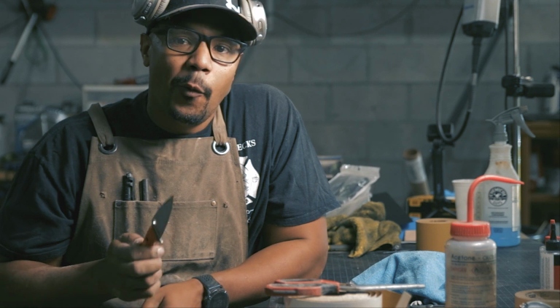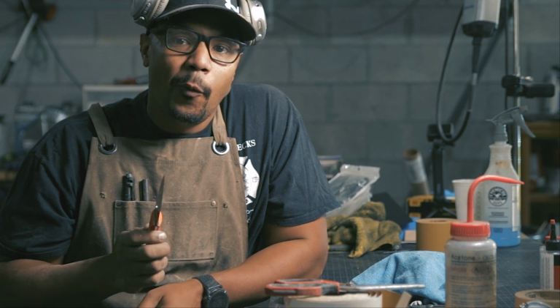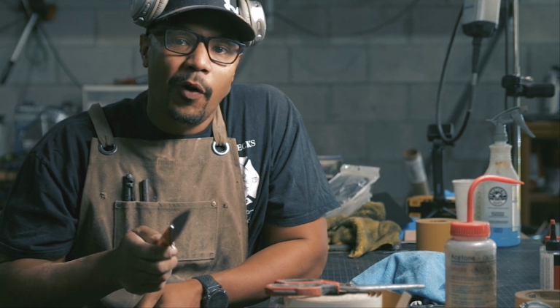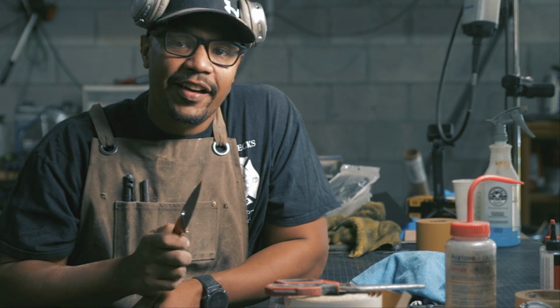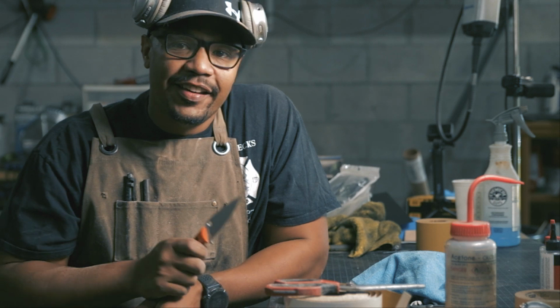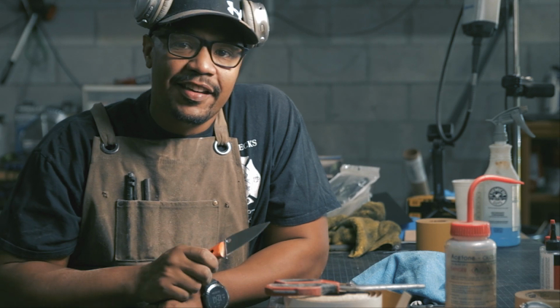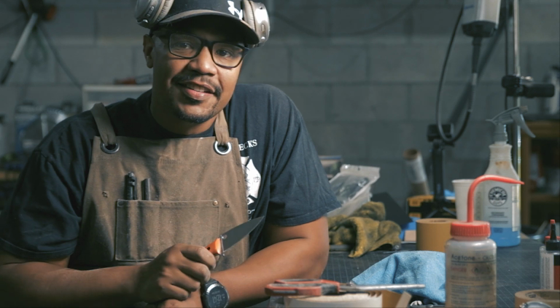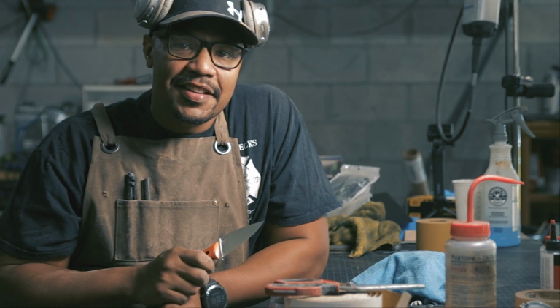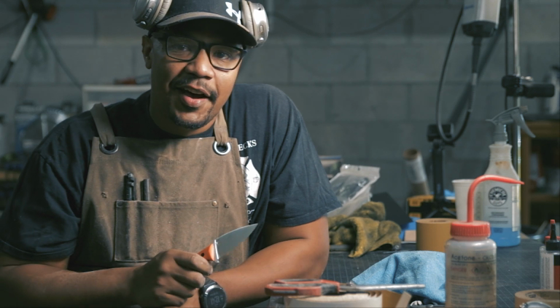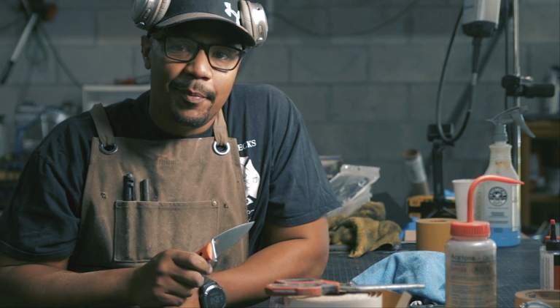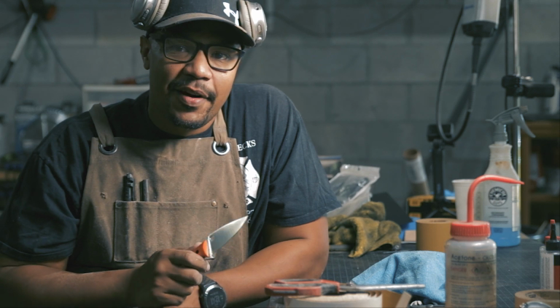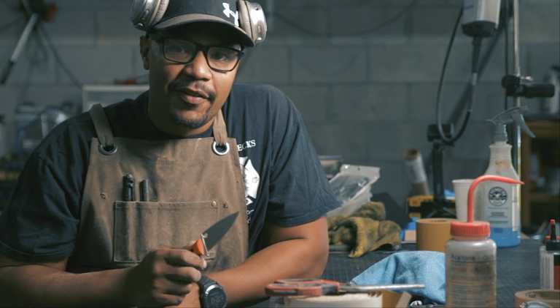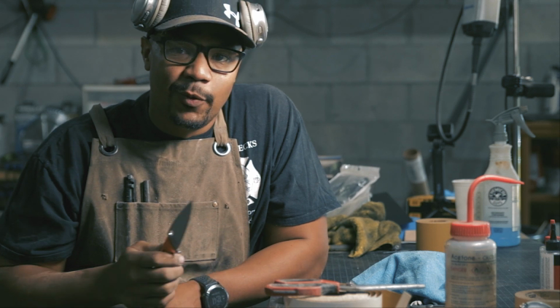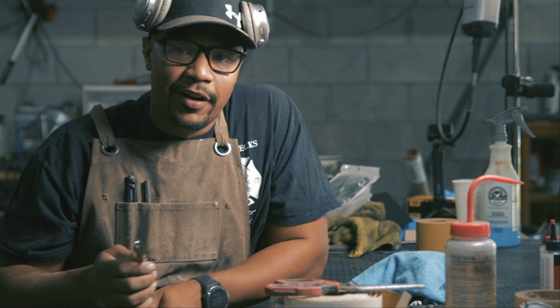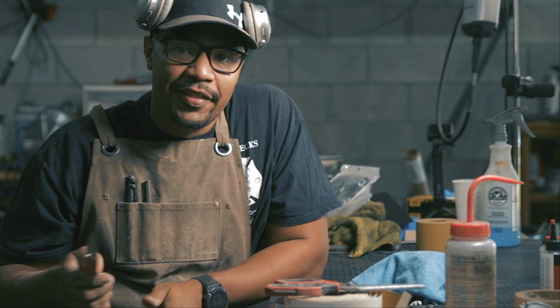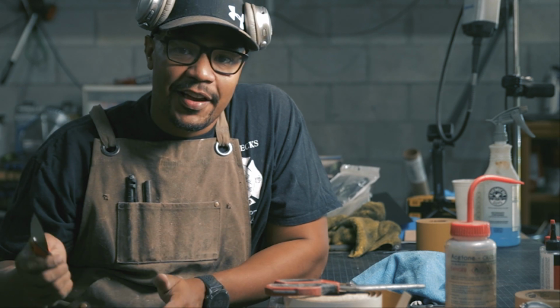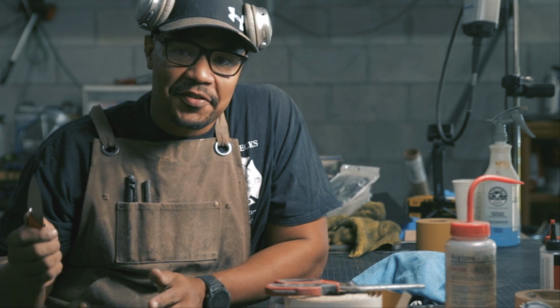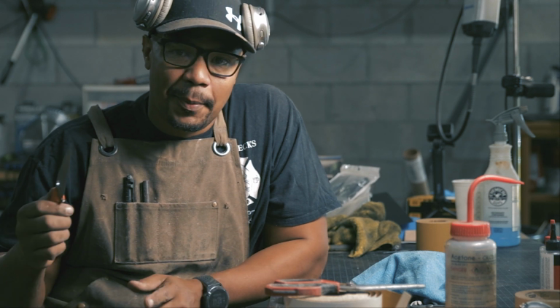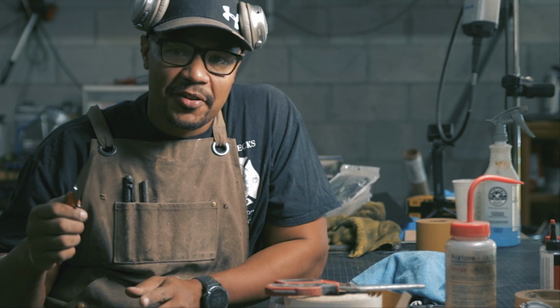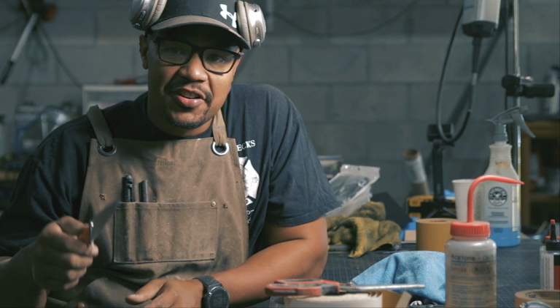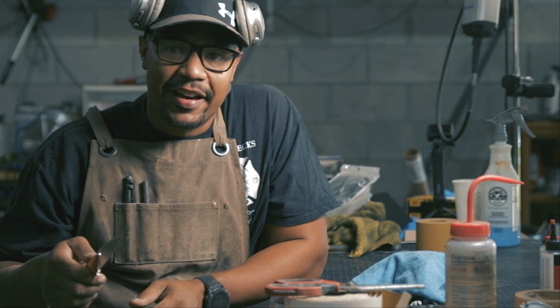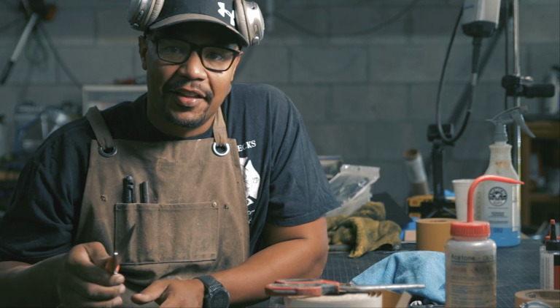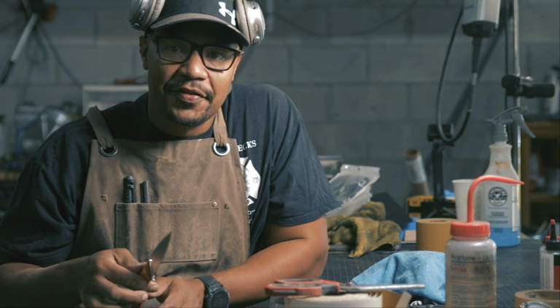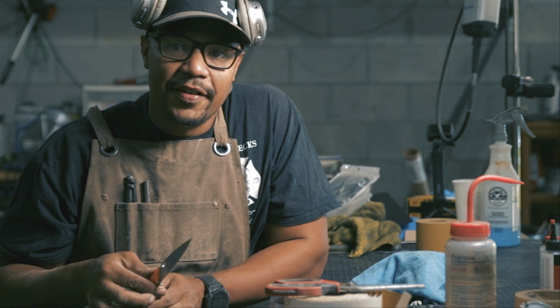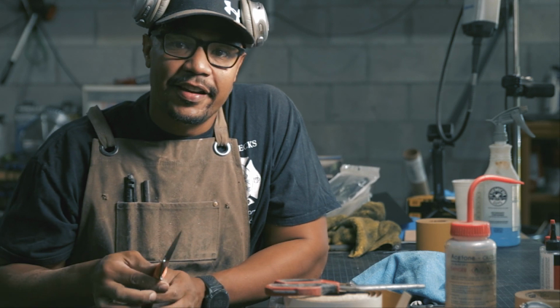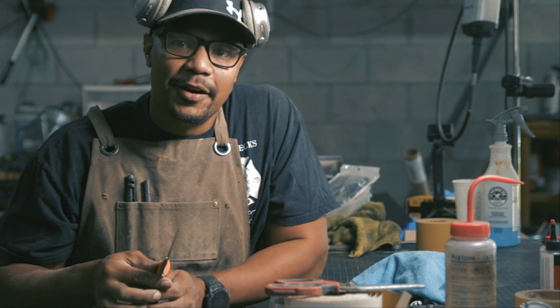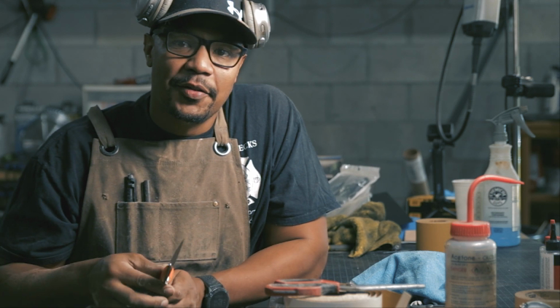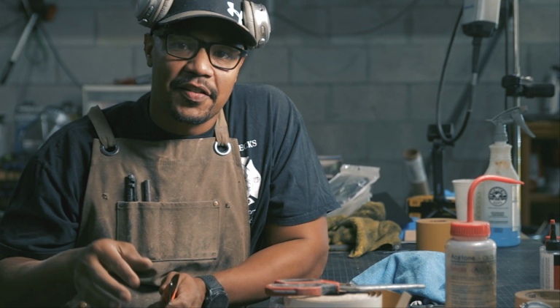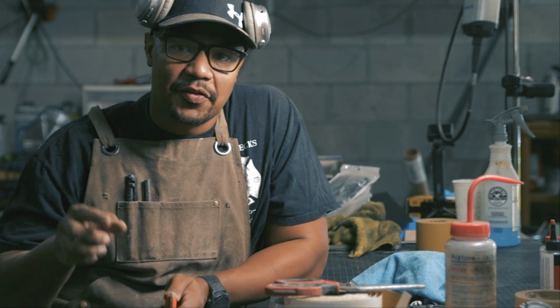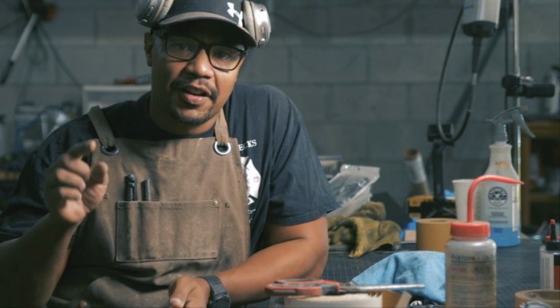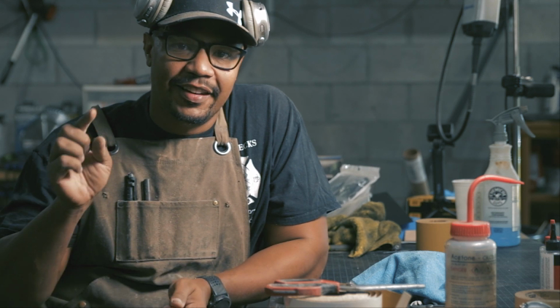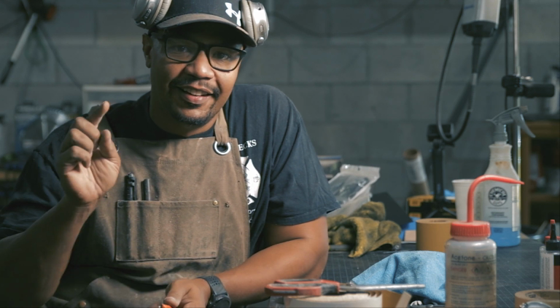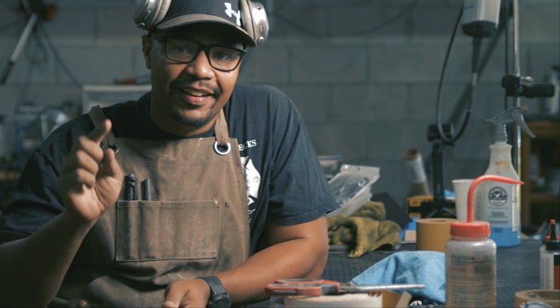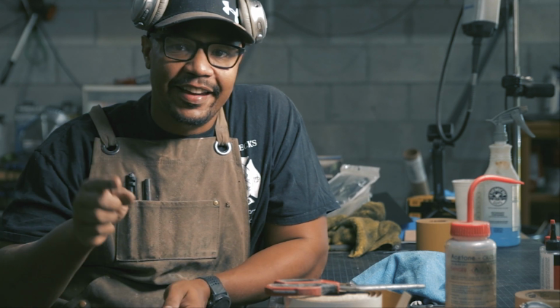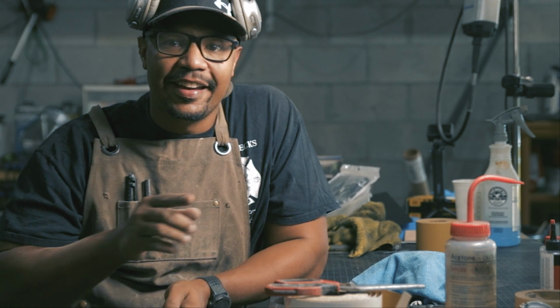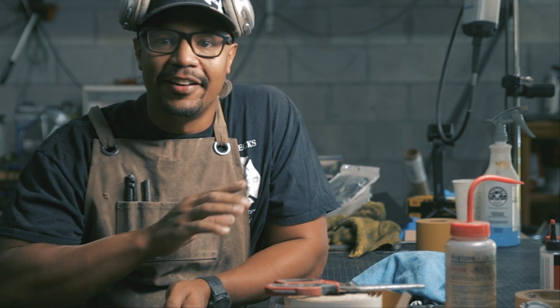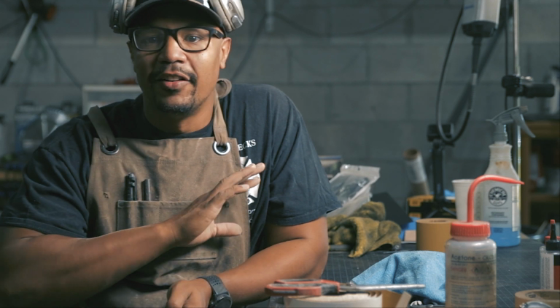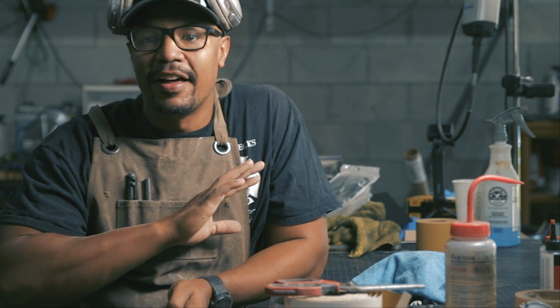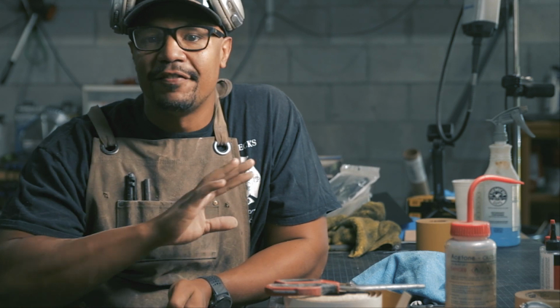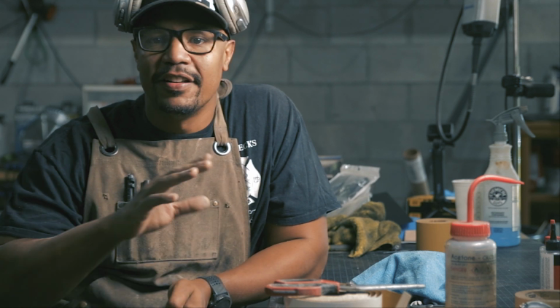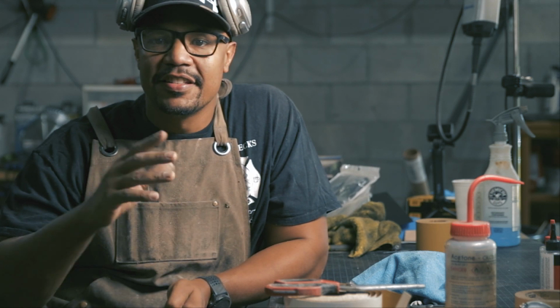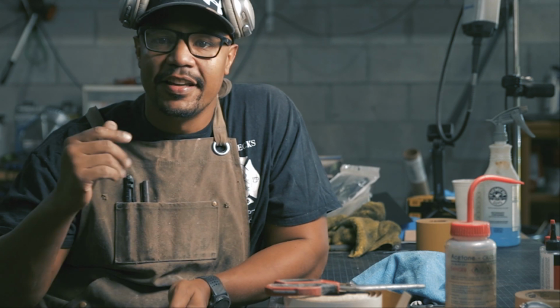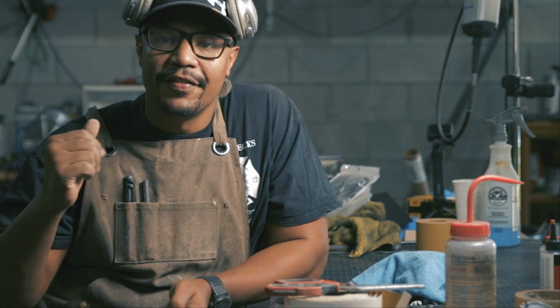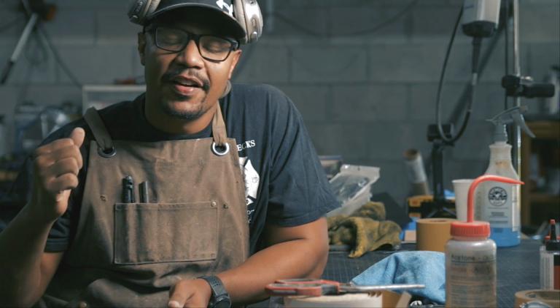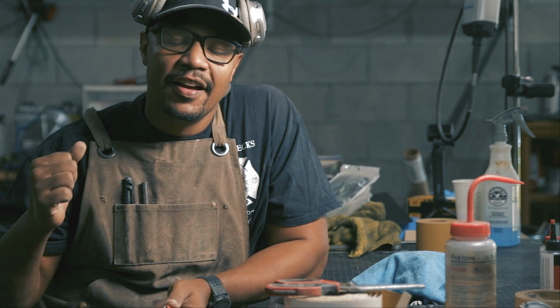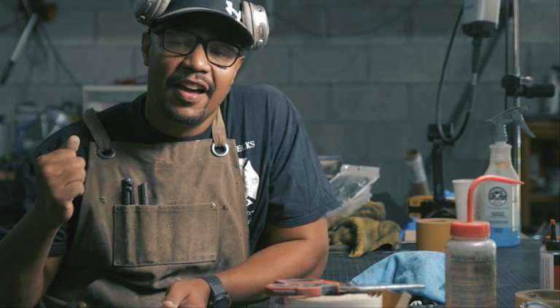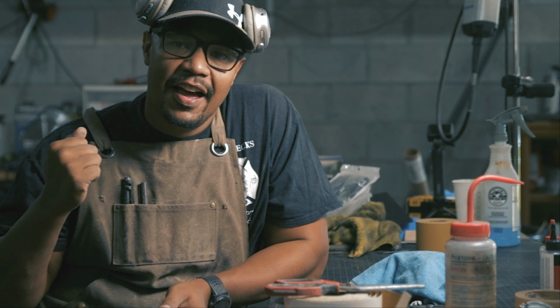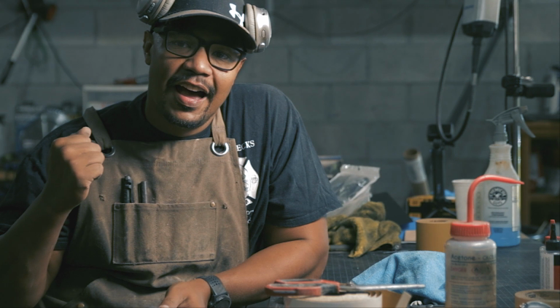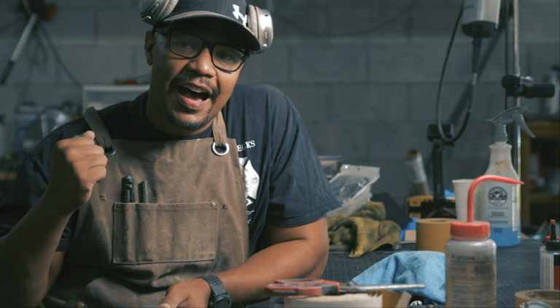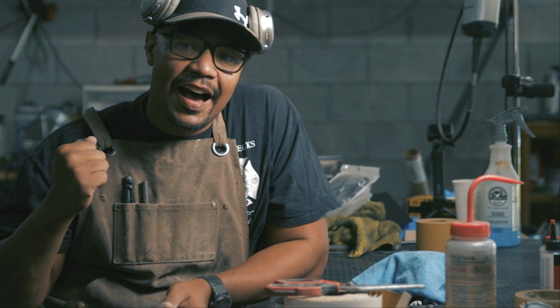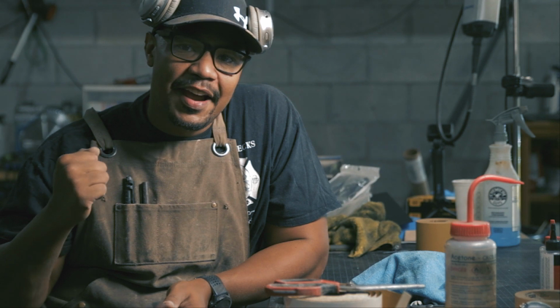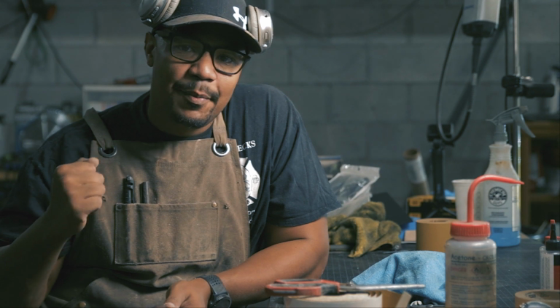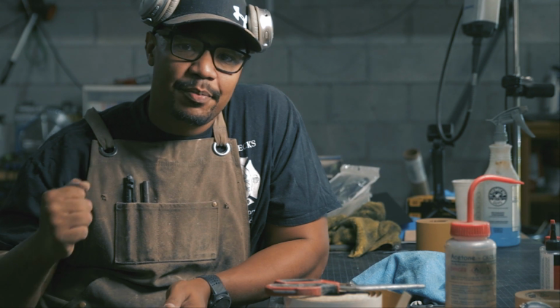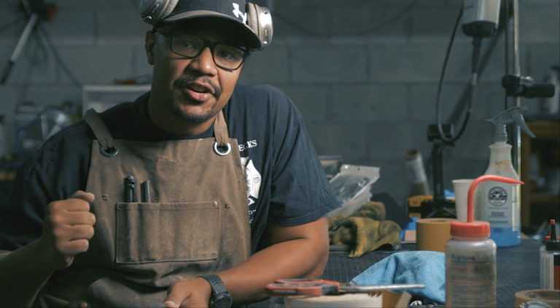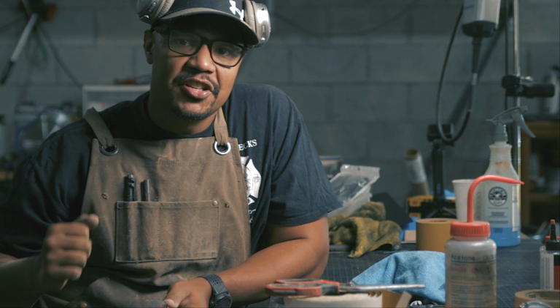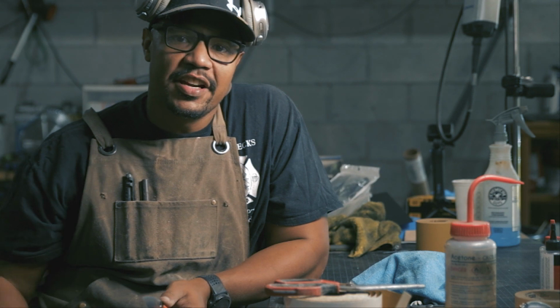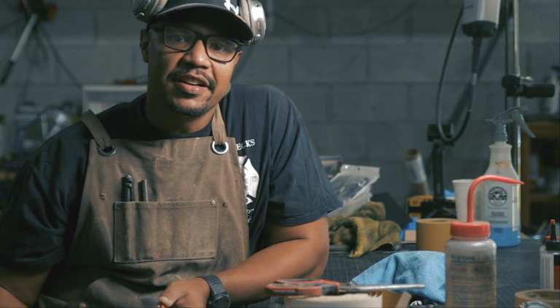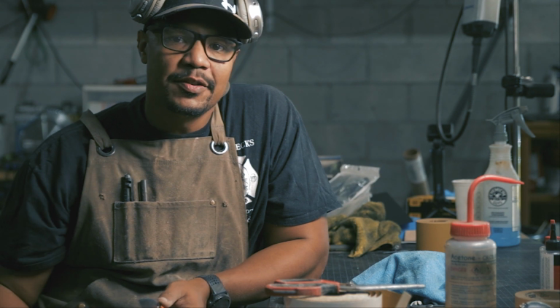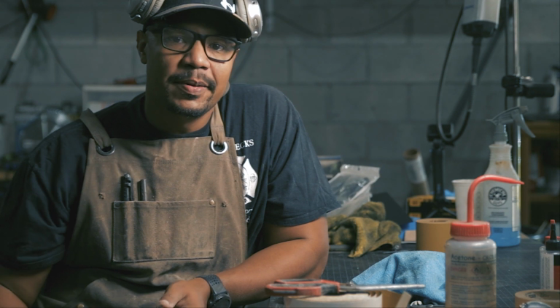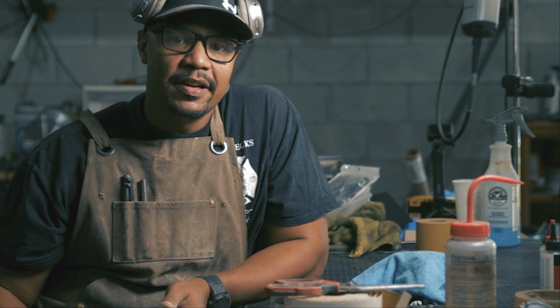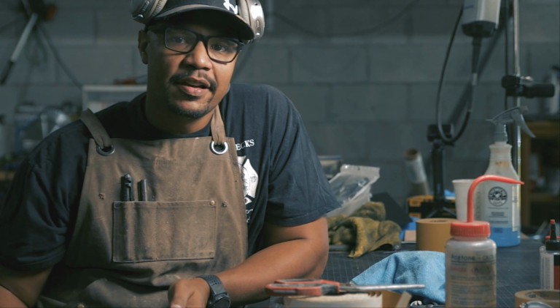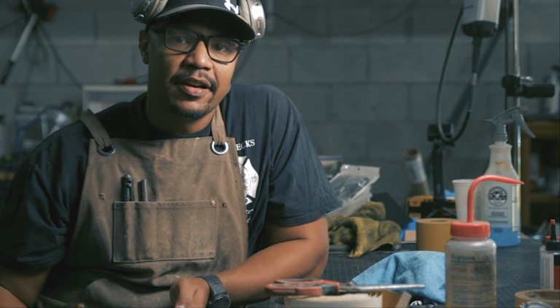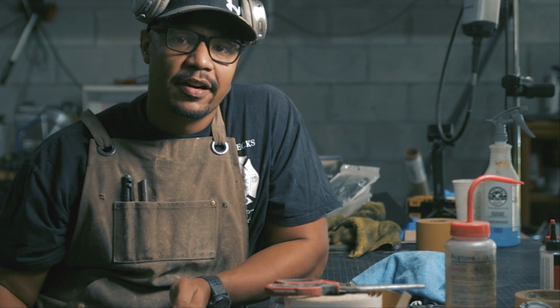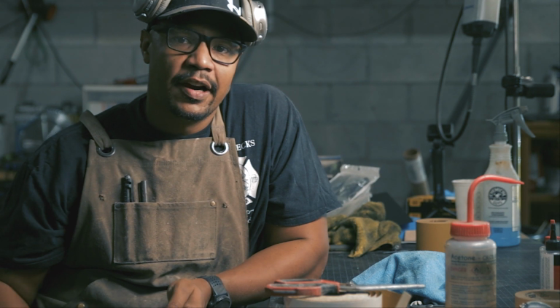What is up everyone? Thanks for coming to check out this video, thanks for clicking on the link and all that fun stuff. I appreciate you being here.